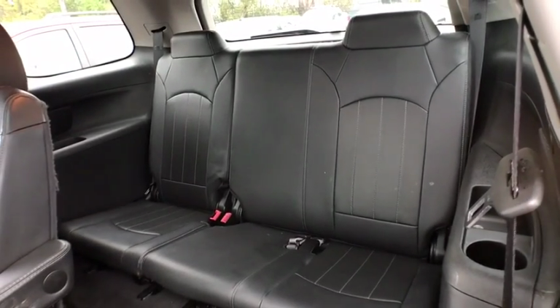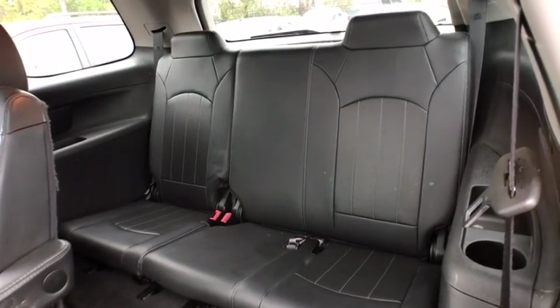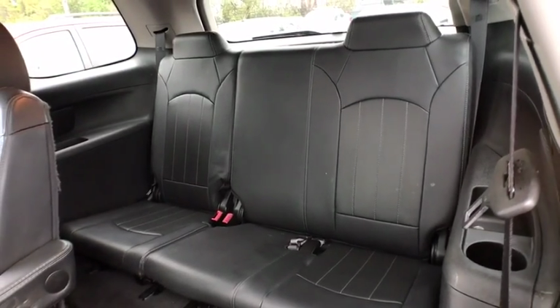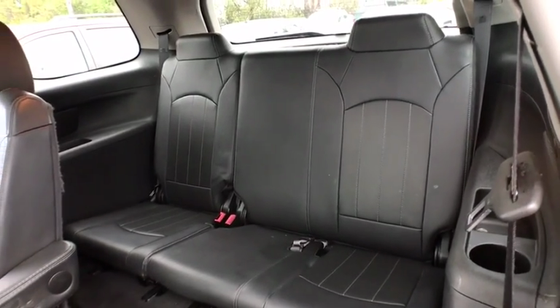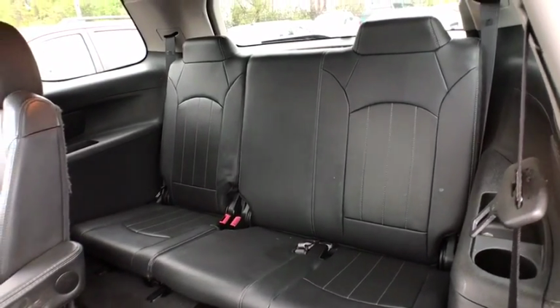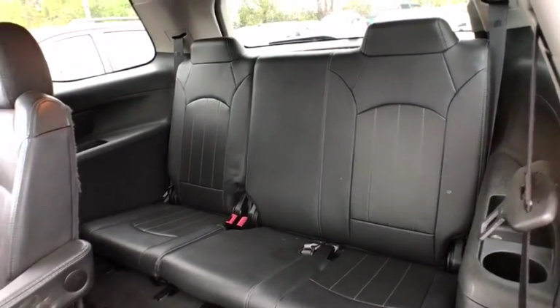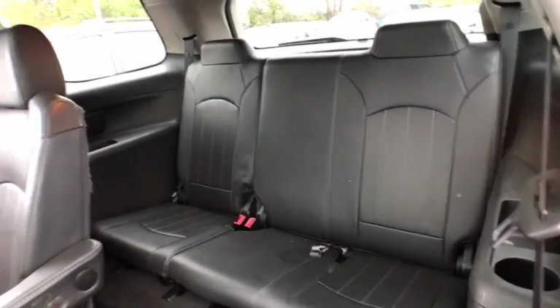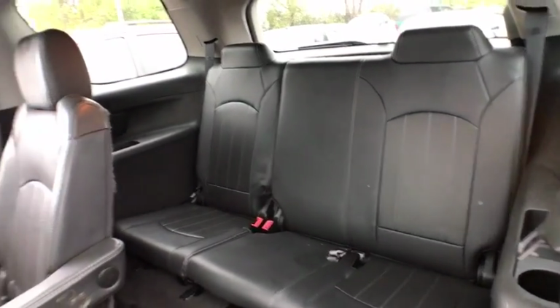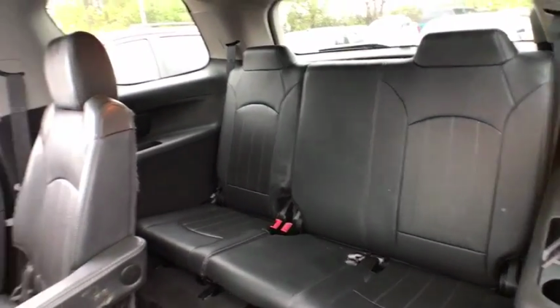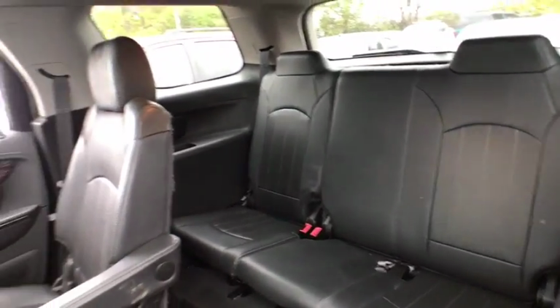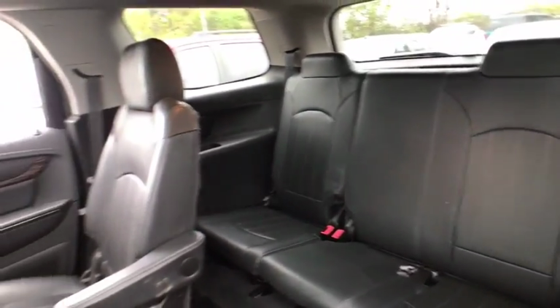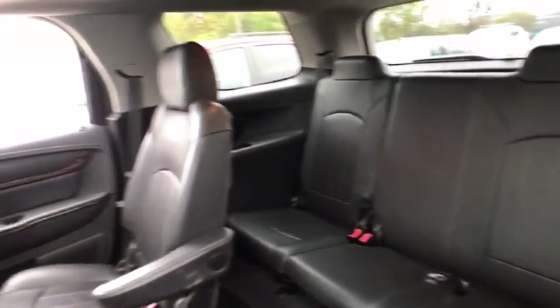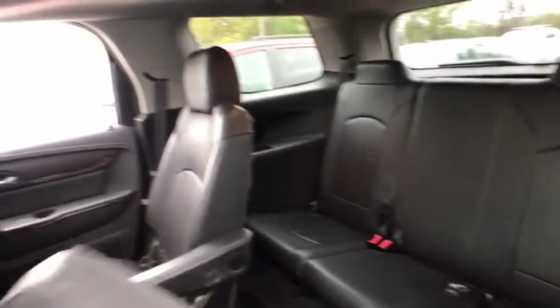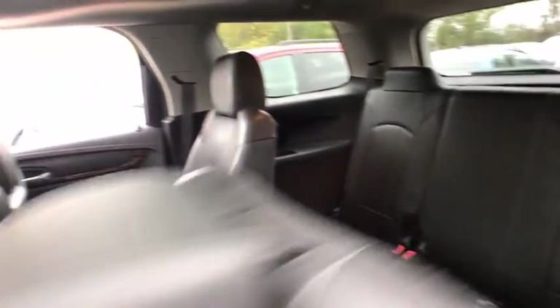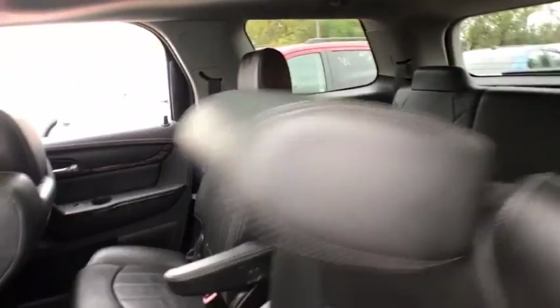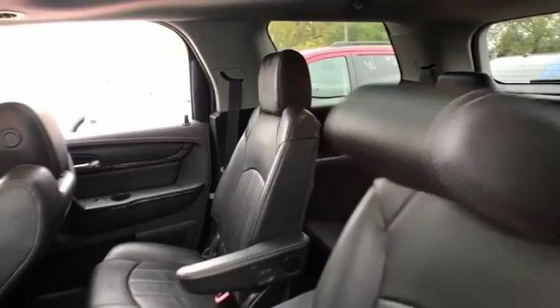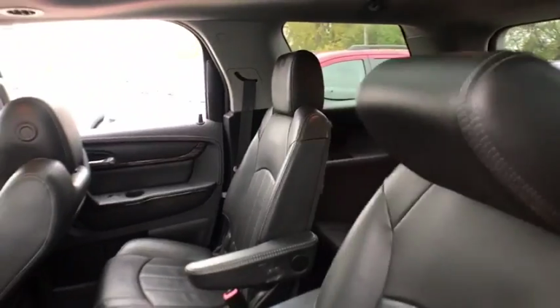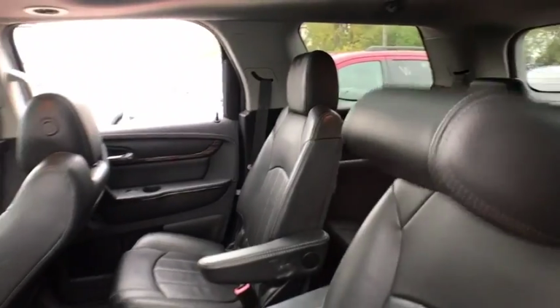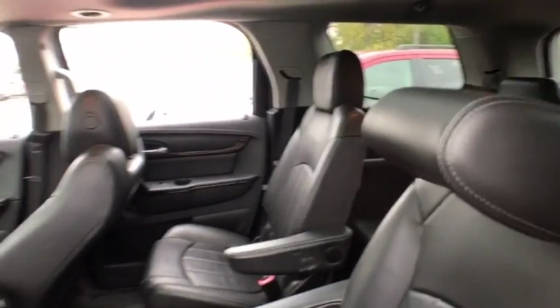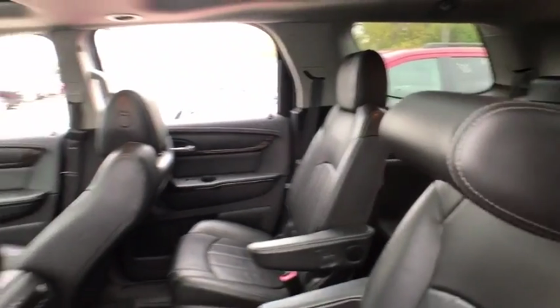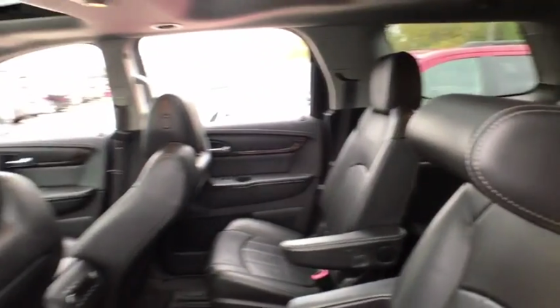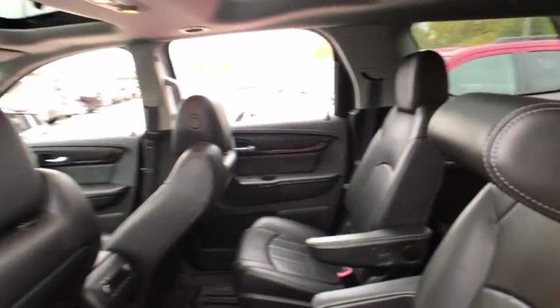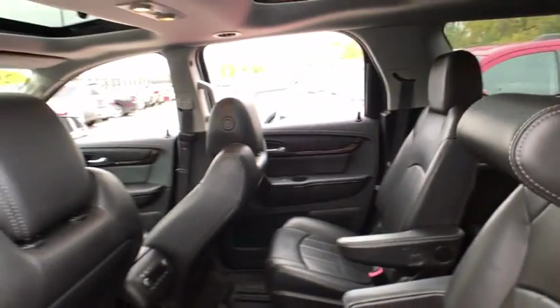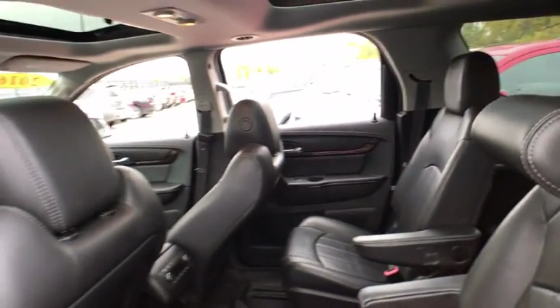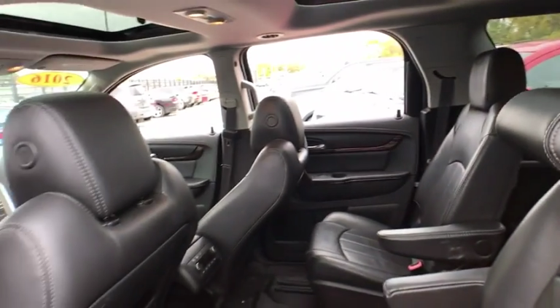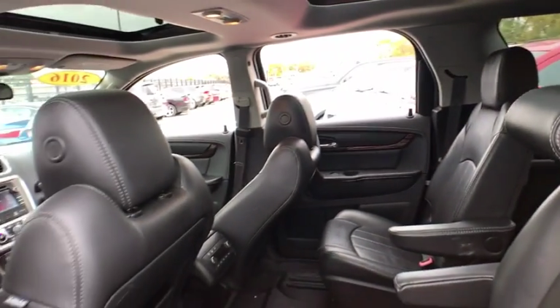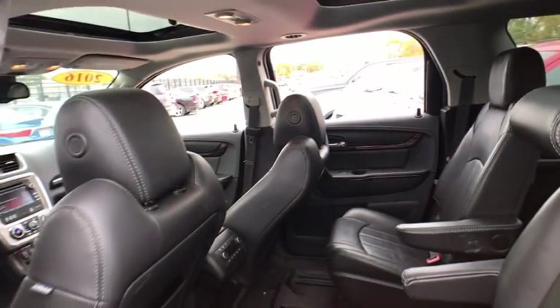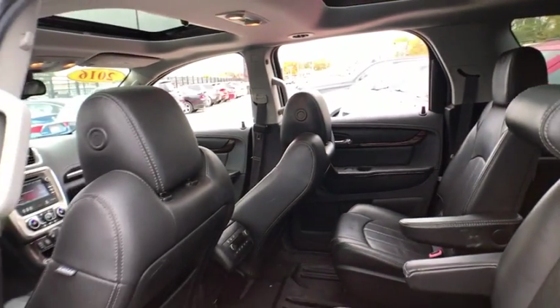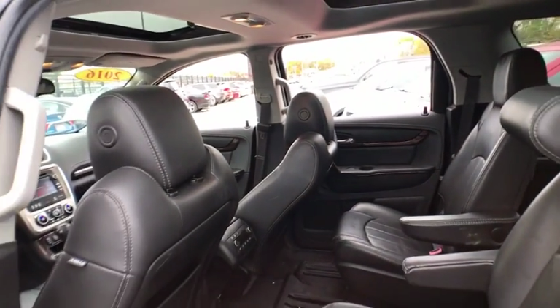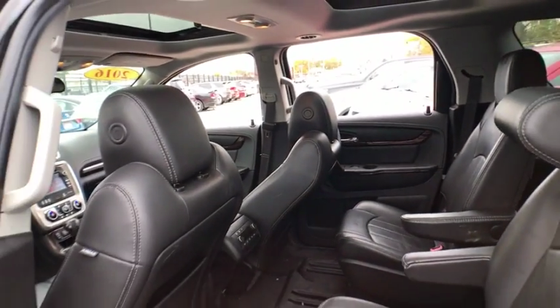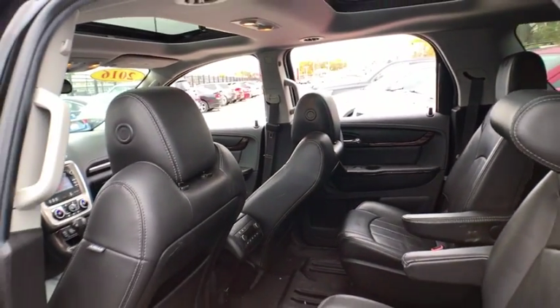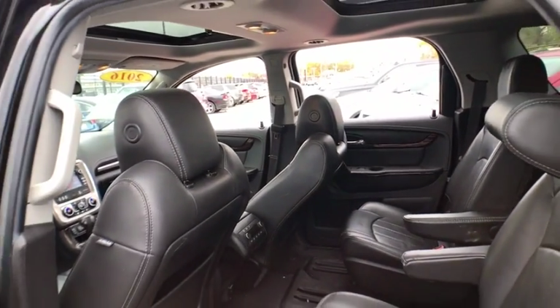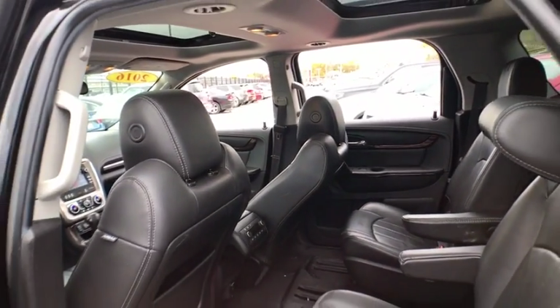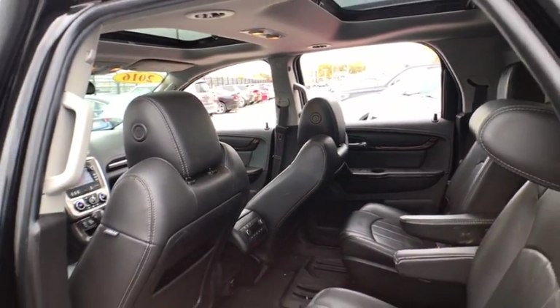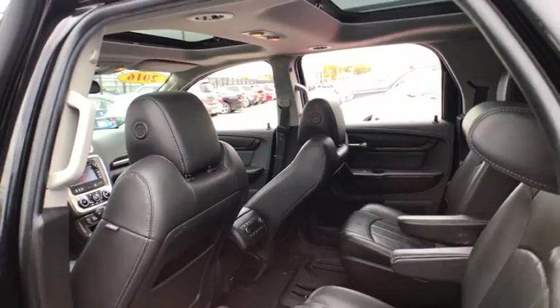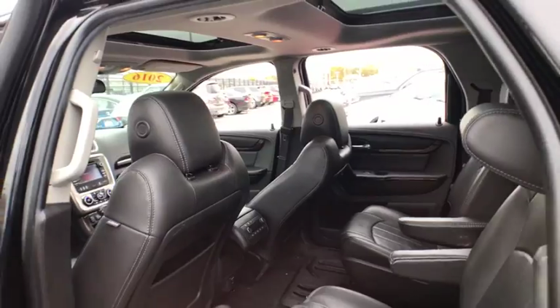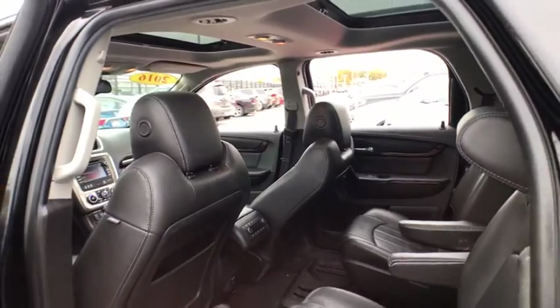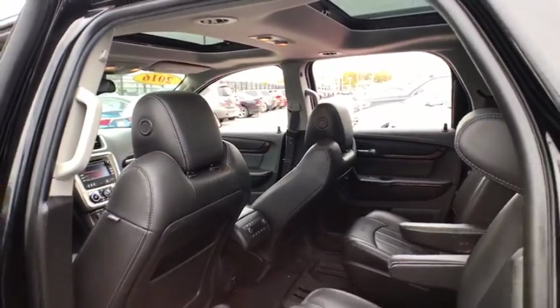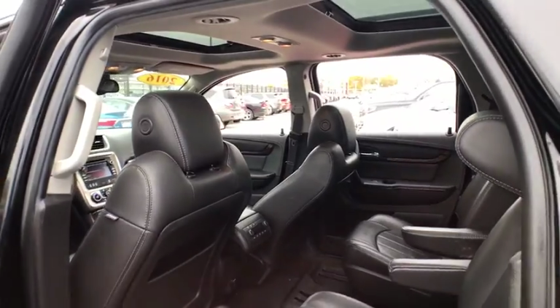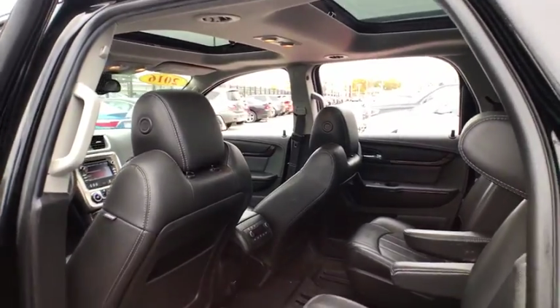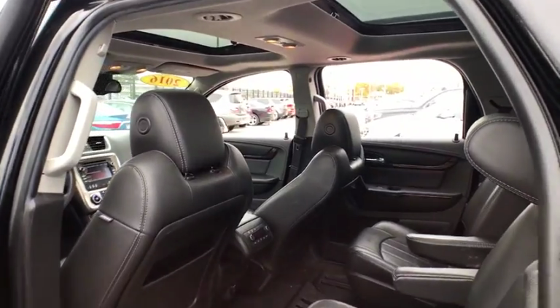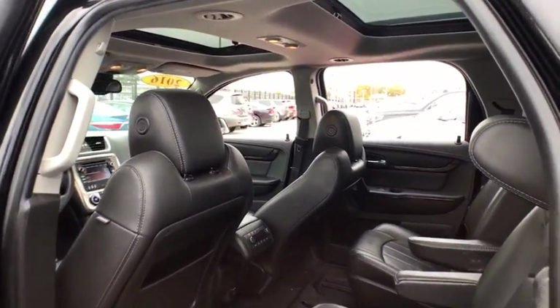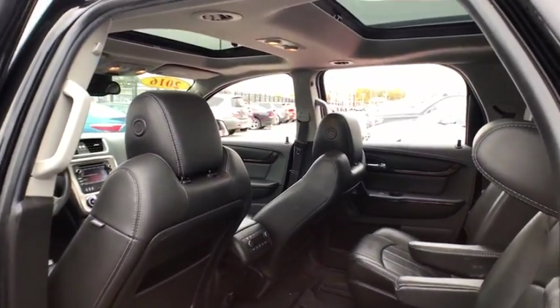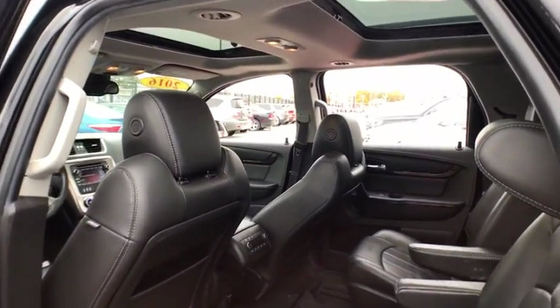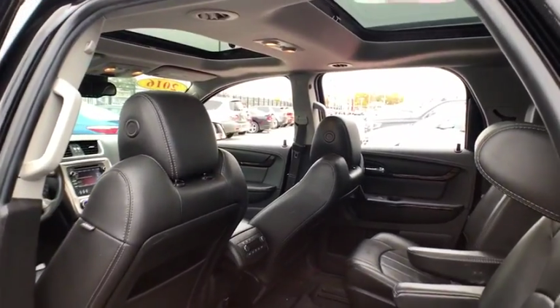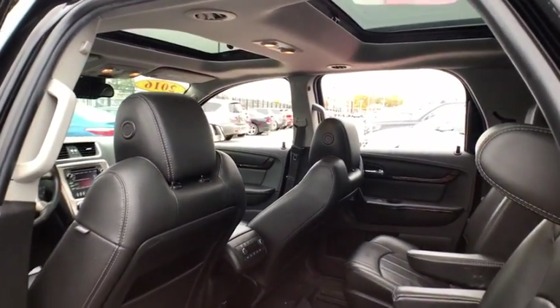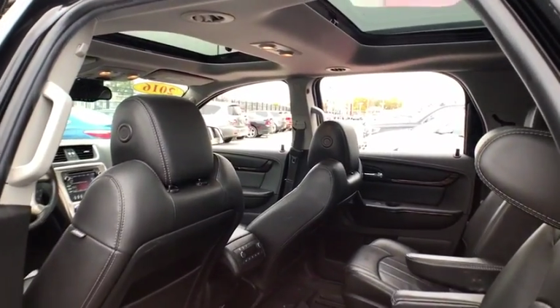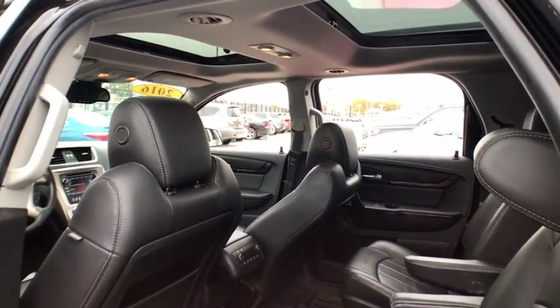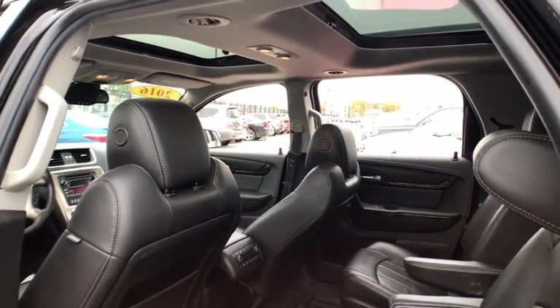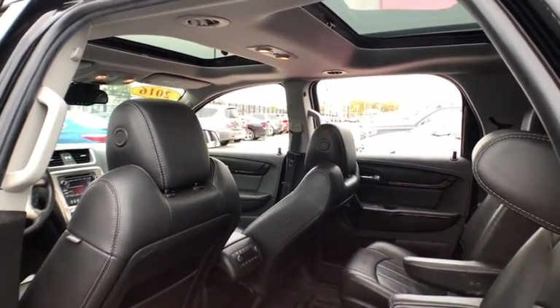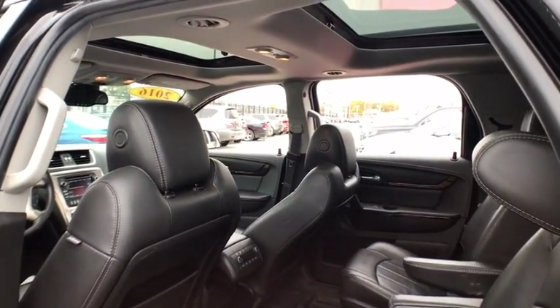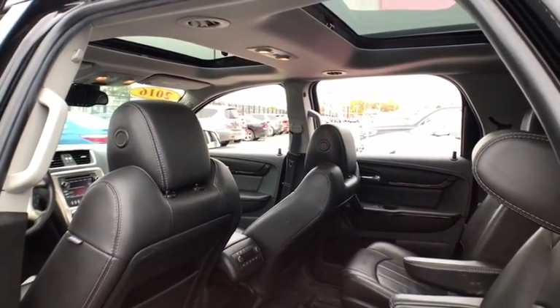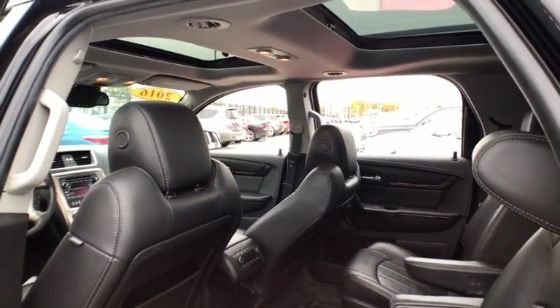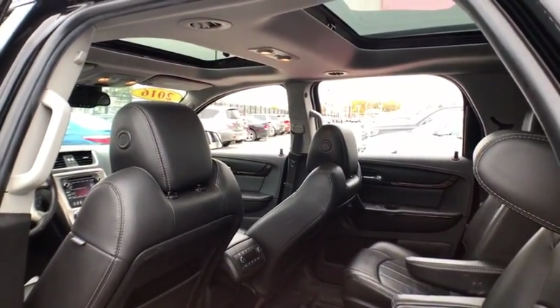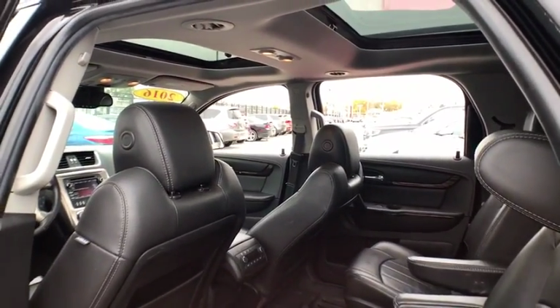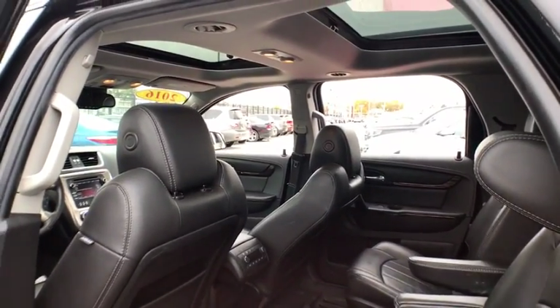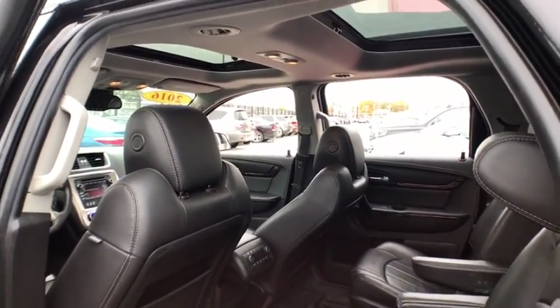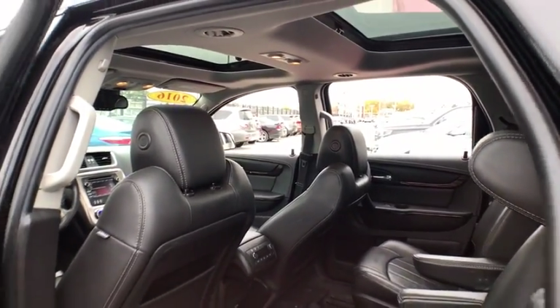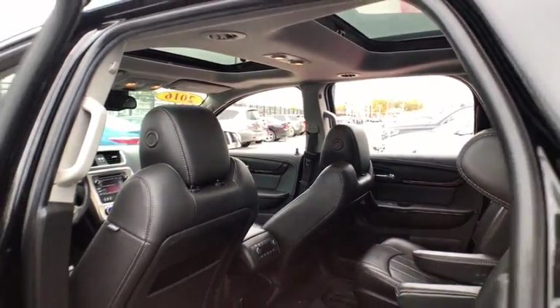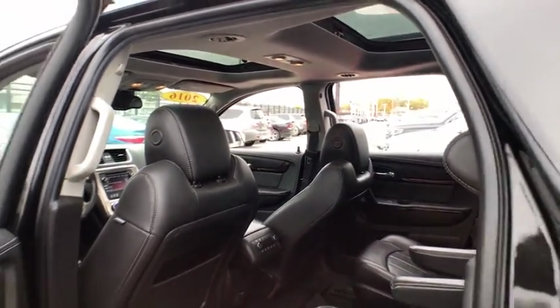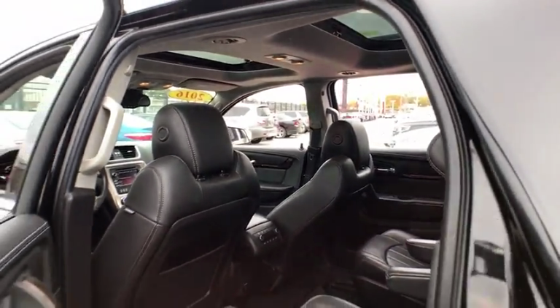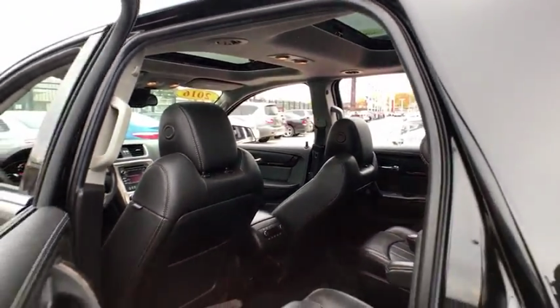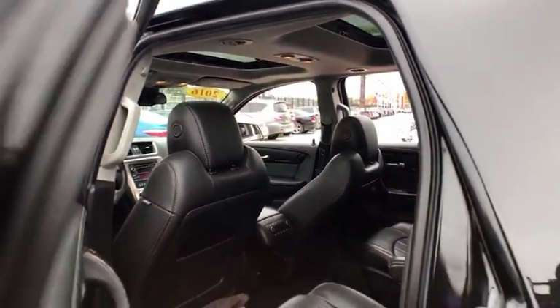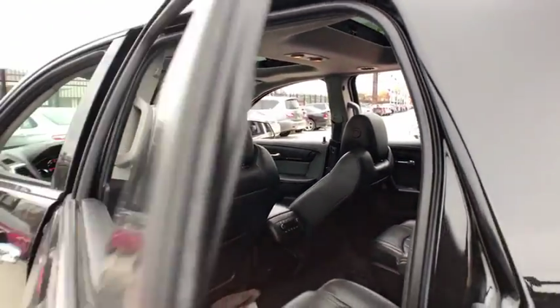Adjustable steering wheel, power steering, four-wheel disc brakes, auto-dimming rear-view mirror. Come take a test drive today.